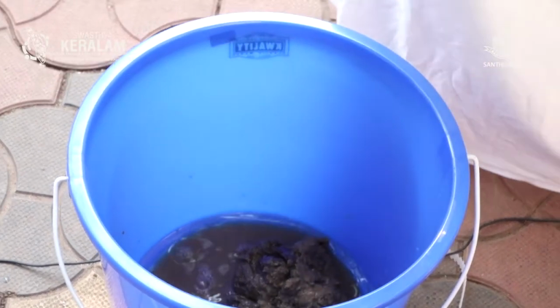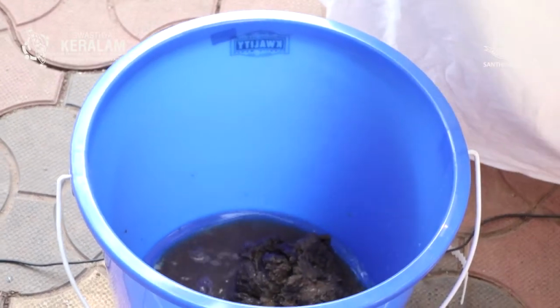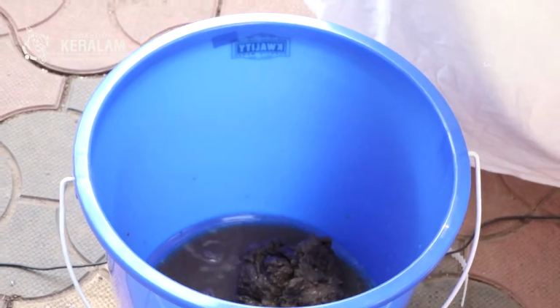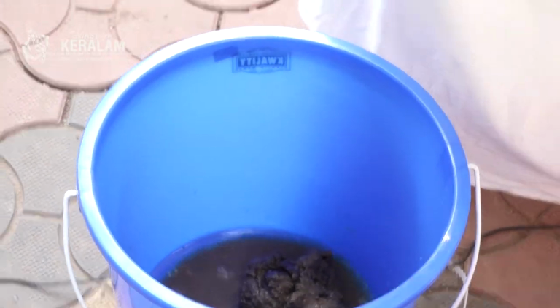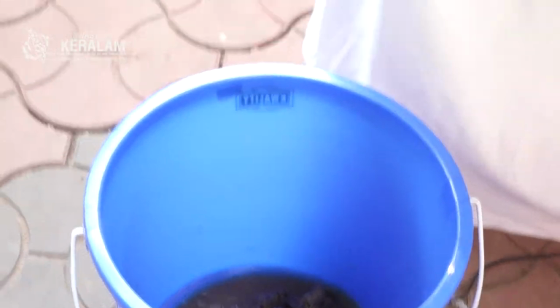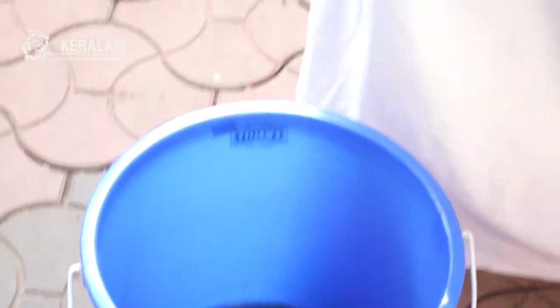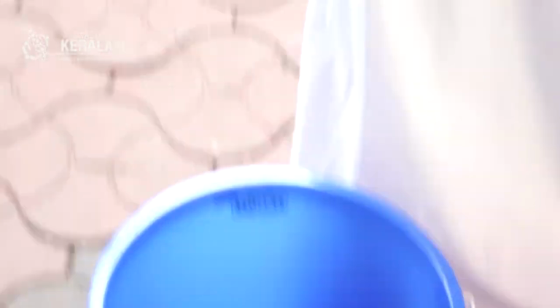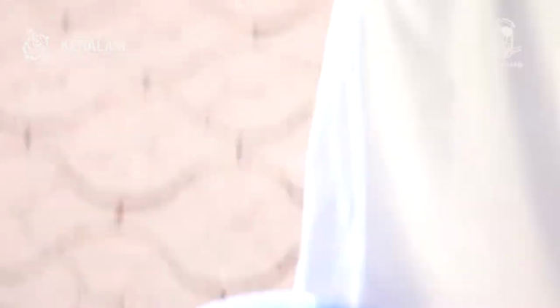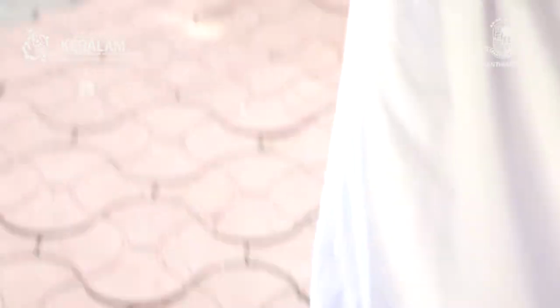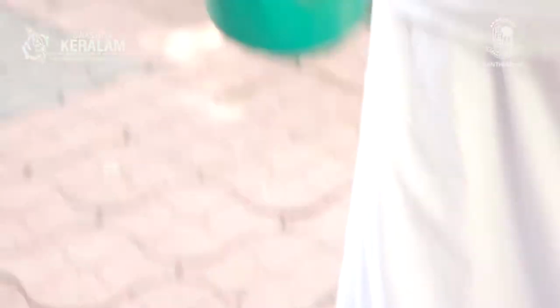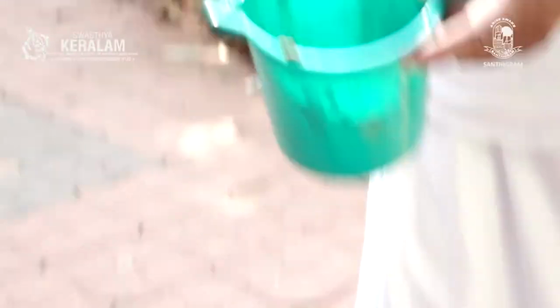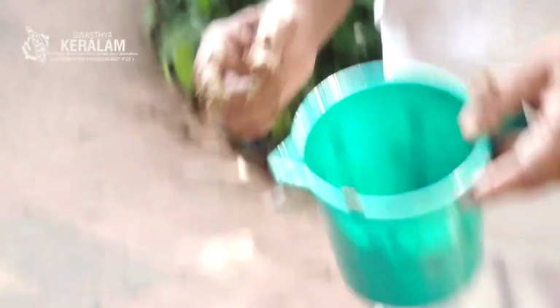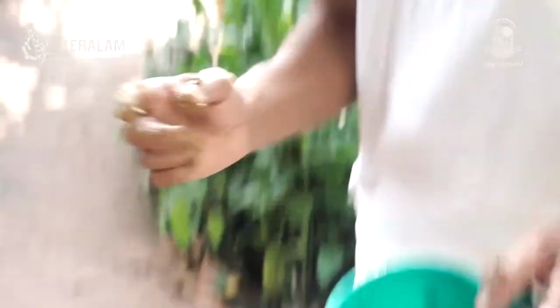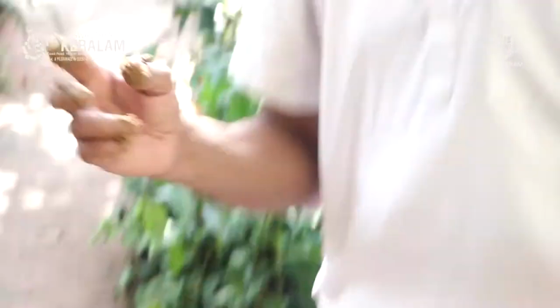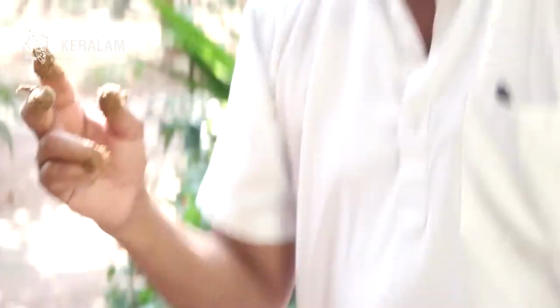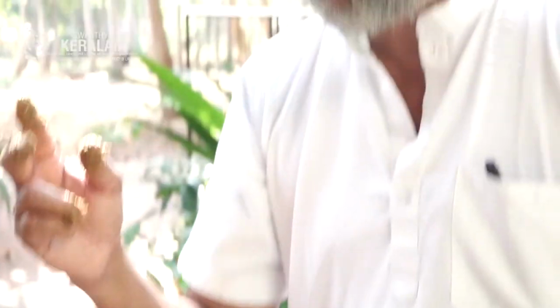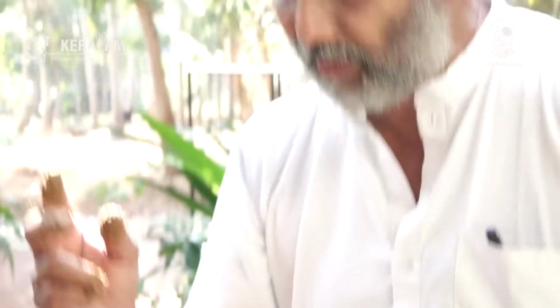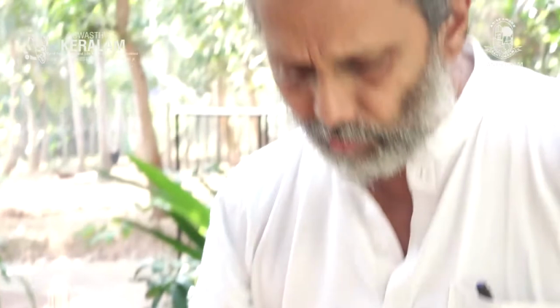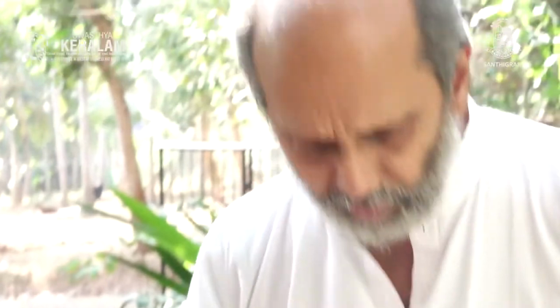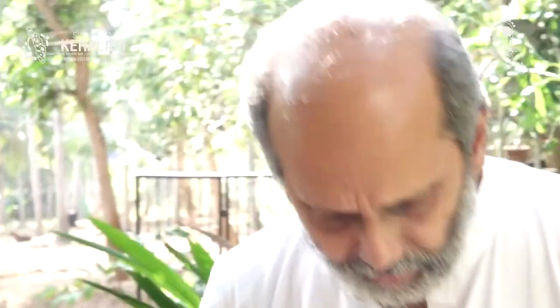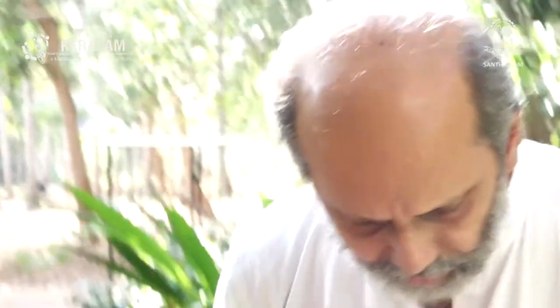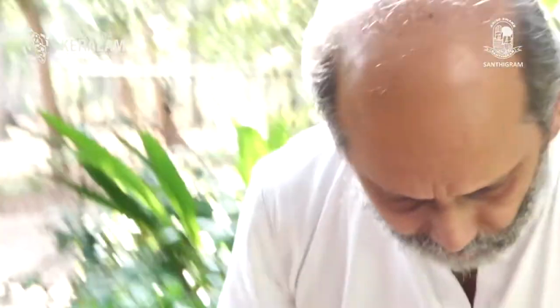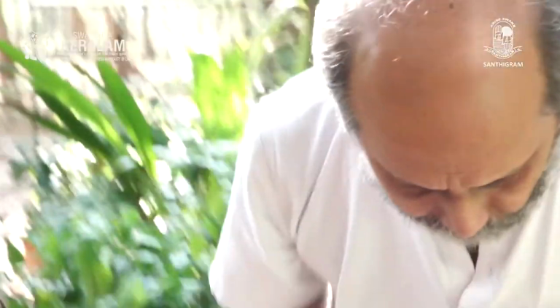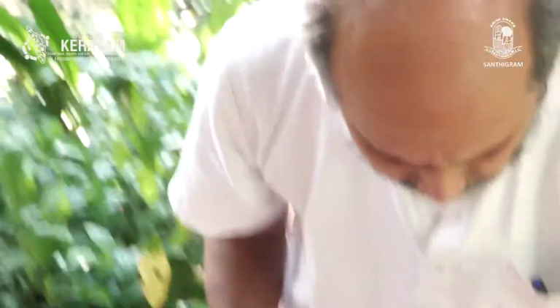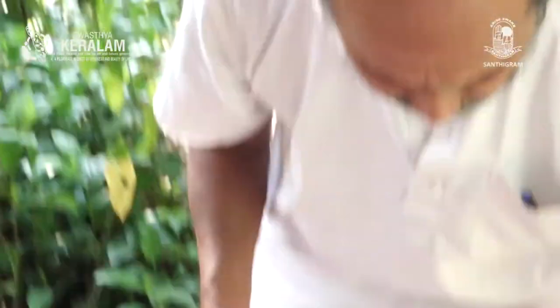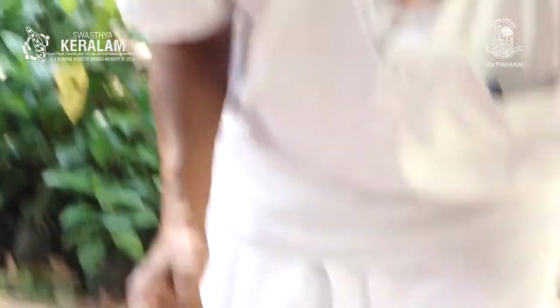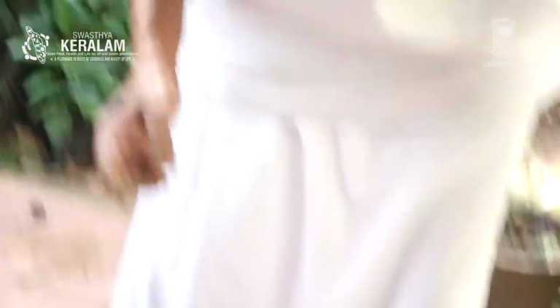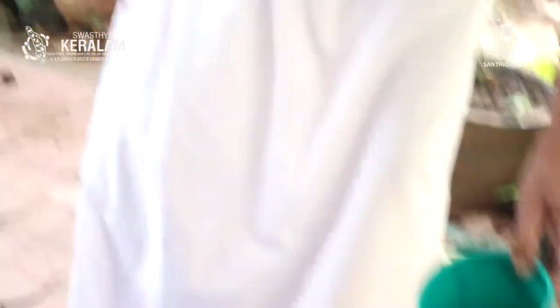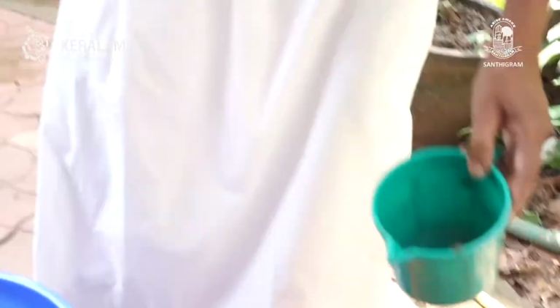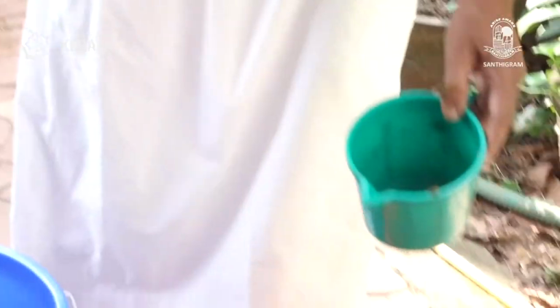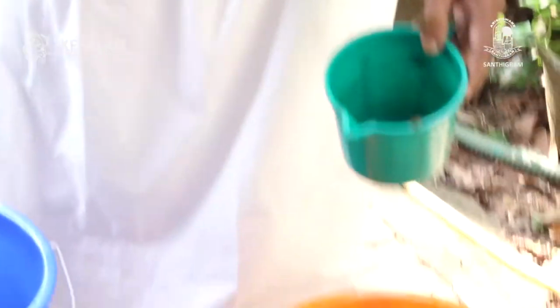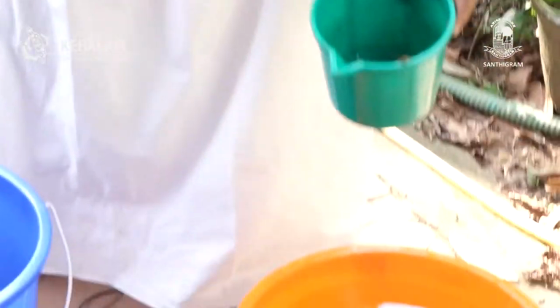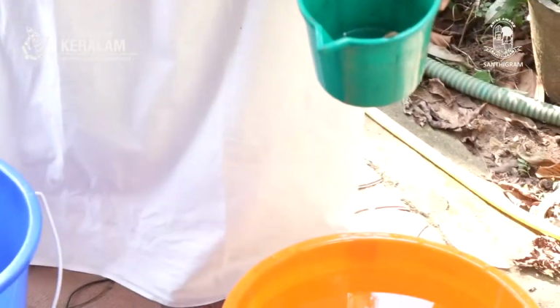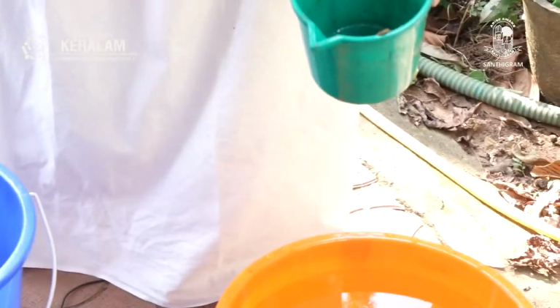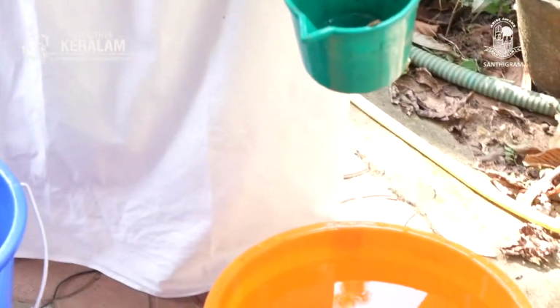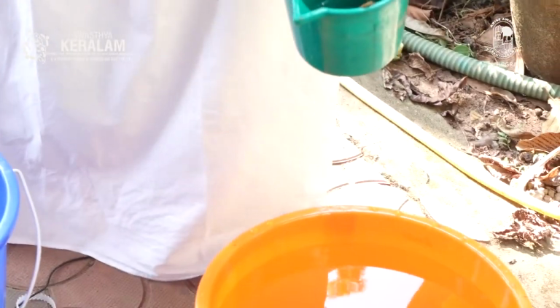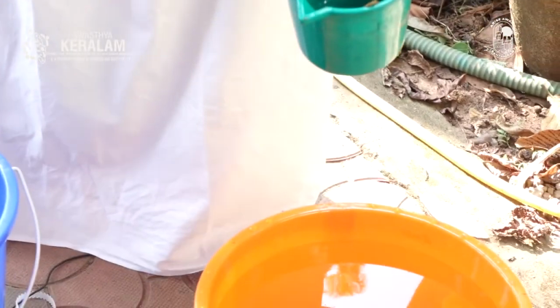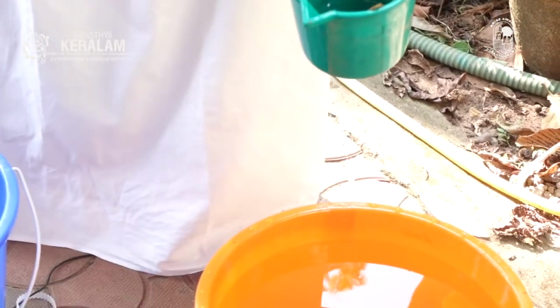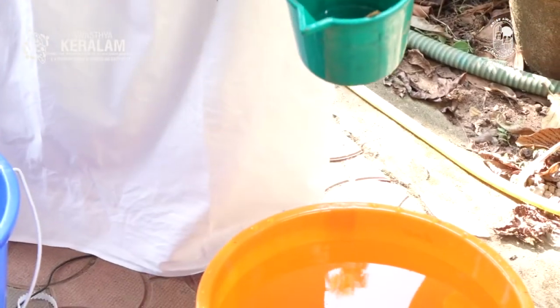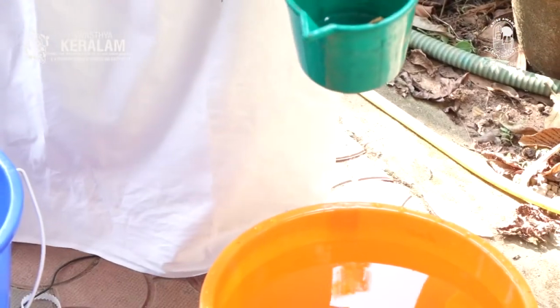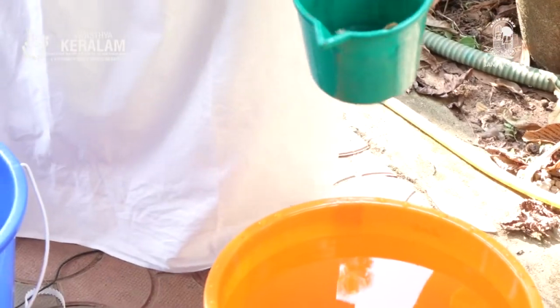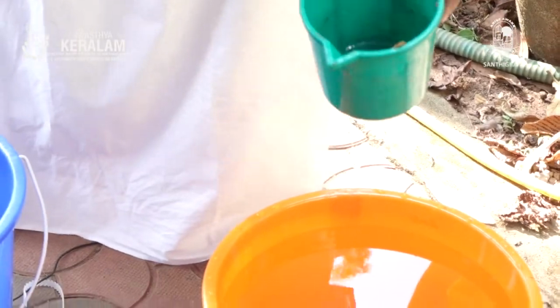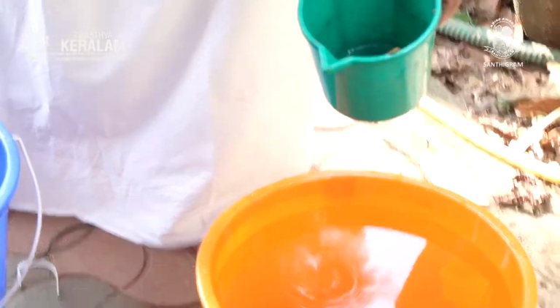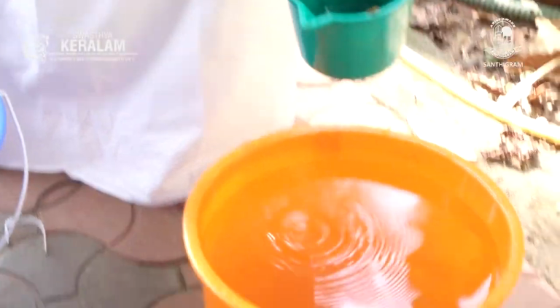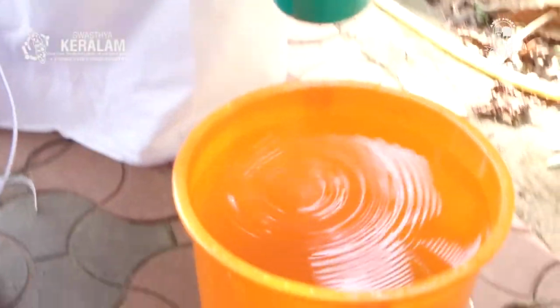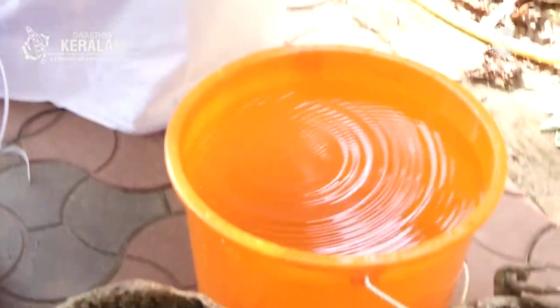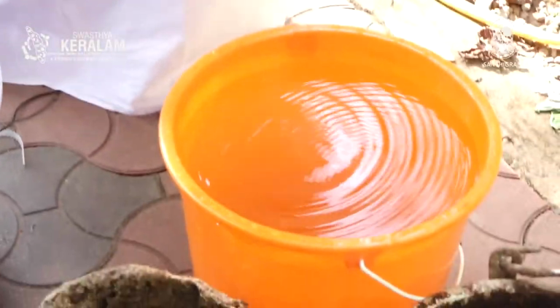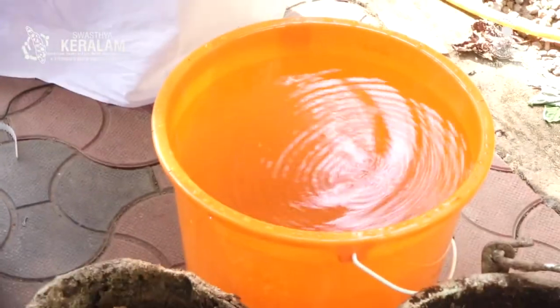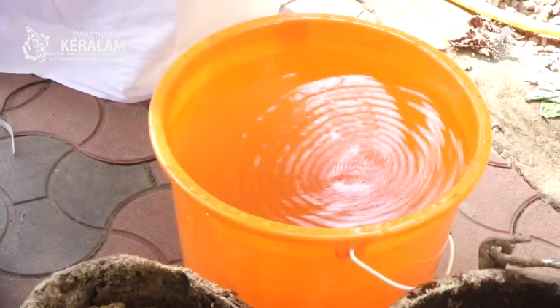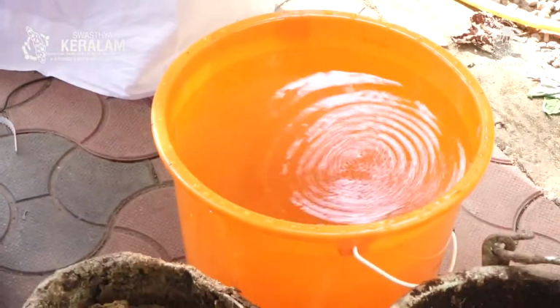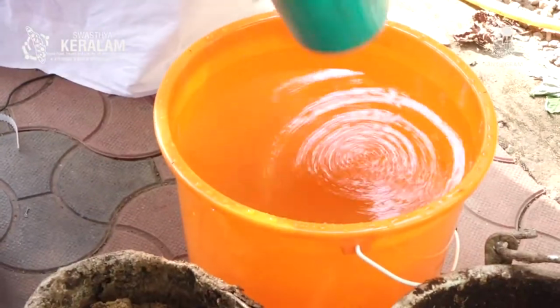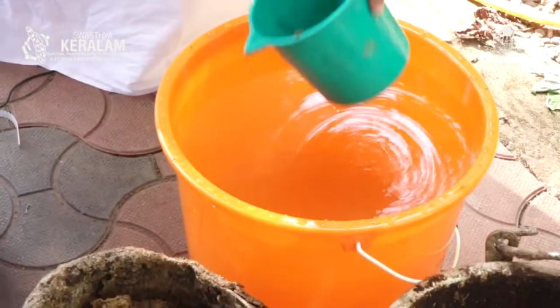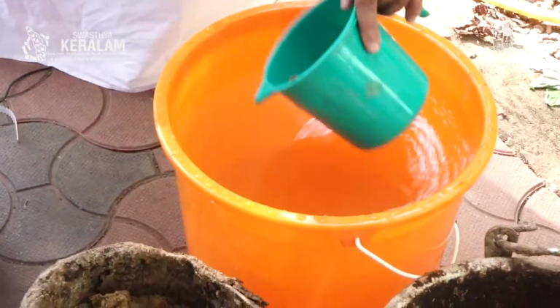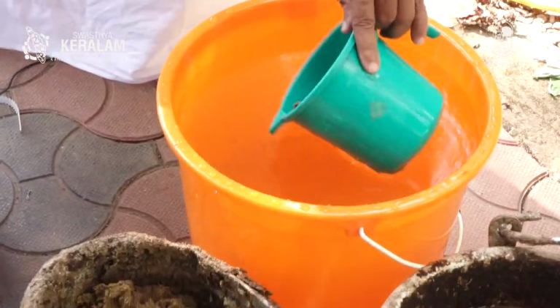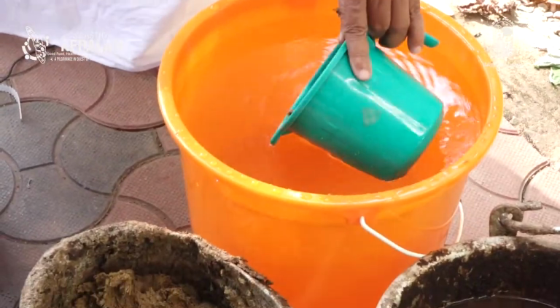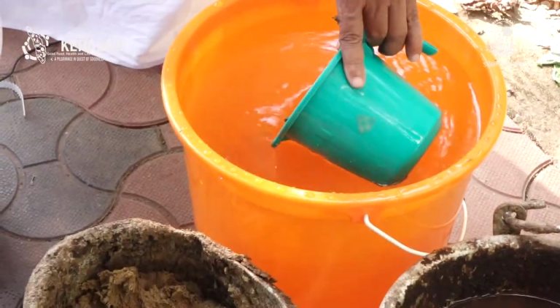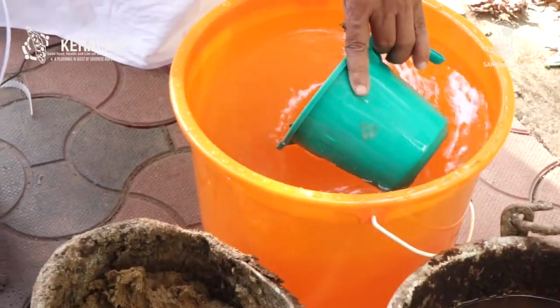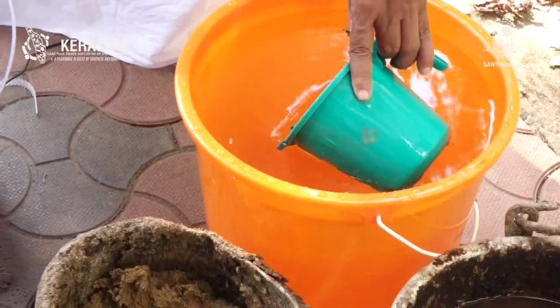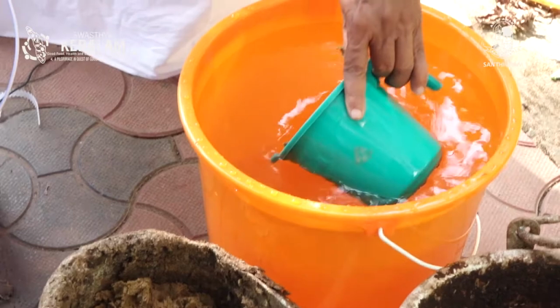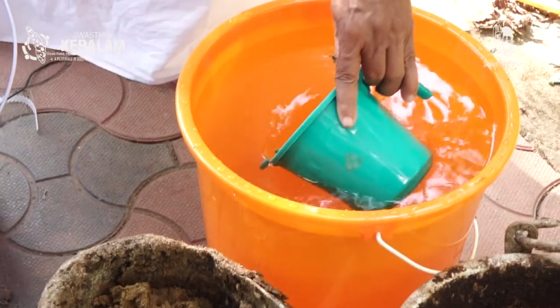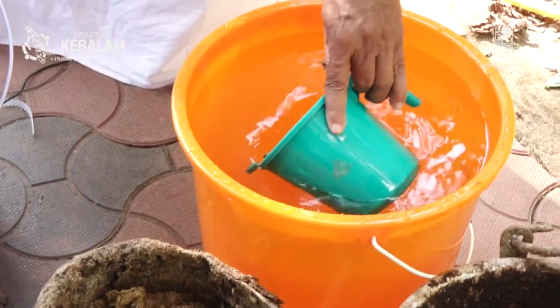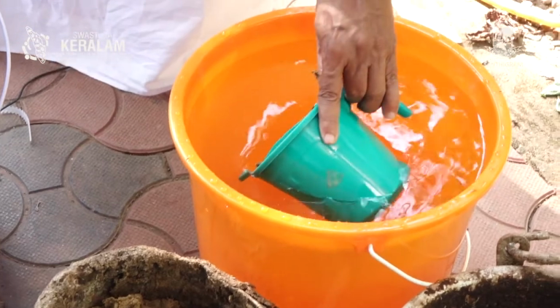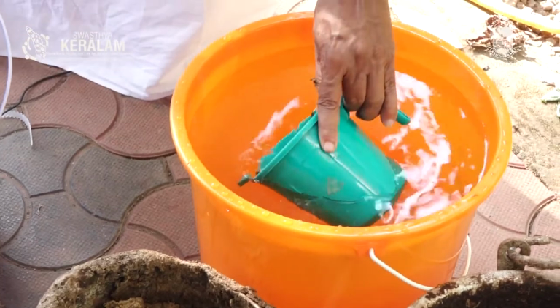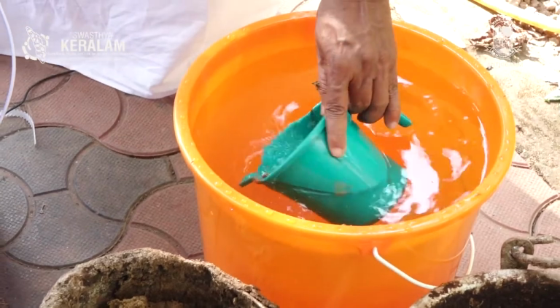We take 1 litre of water. This is a 1-litre container. Since we have taken half the quantities, we use 1 litre of water instead of 2 litres.